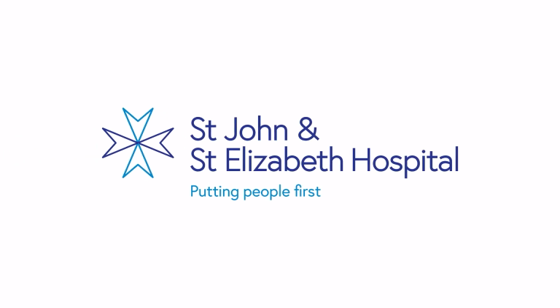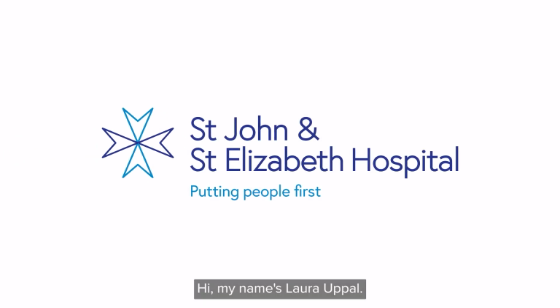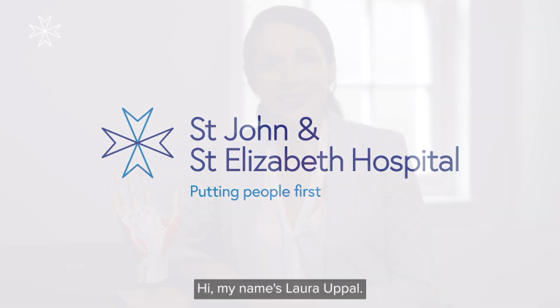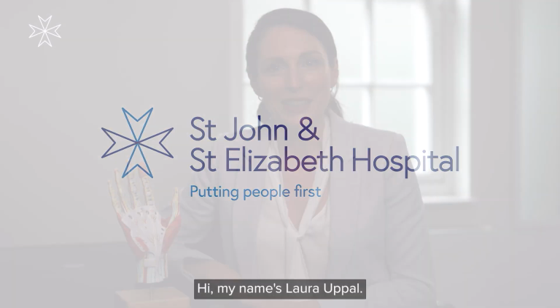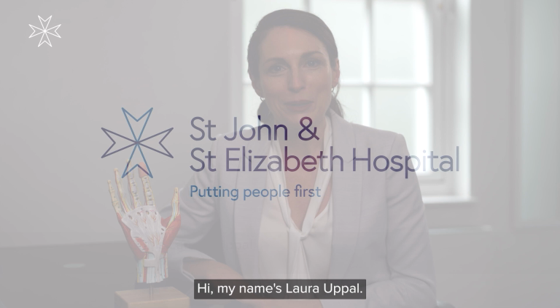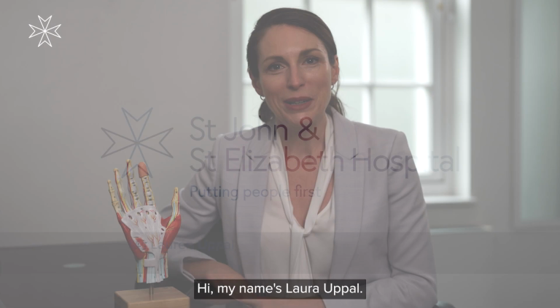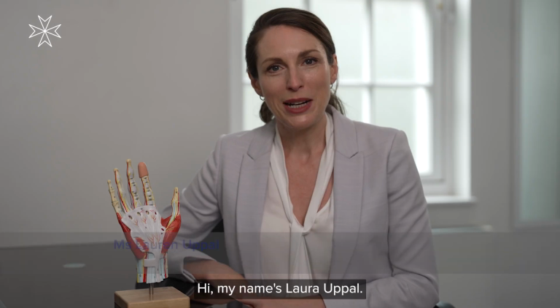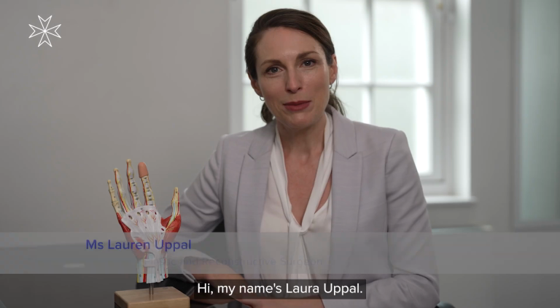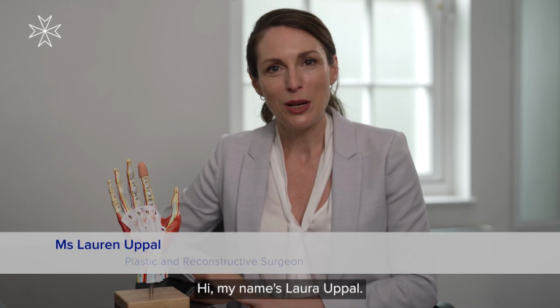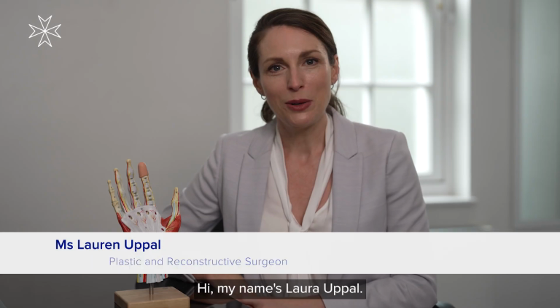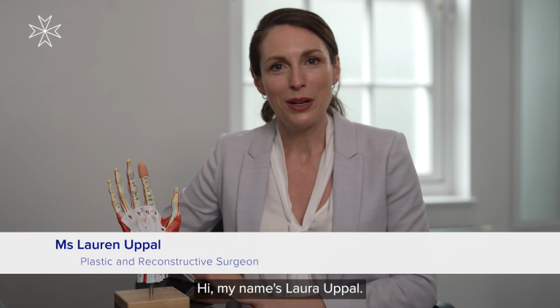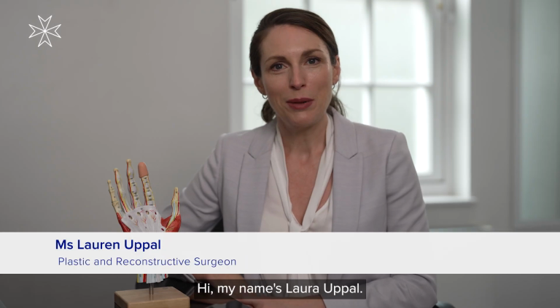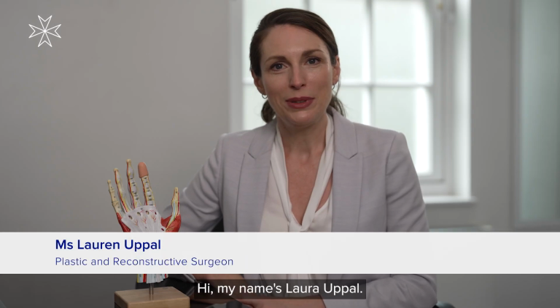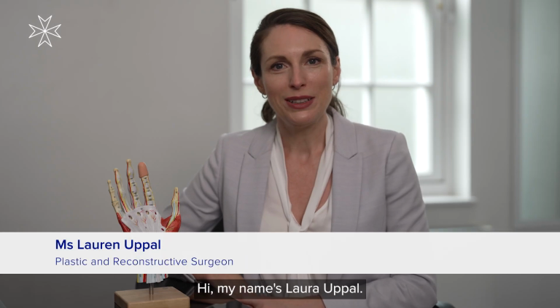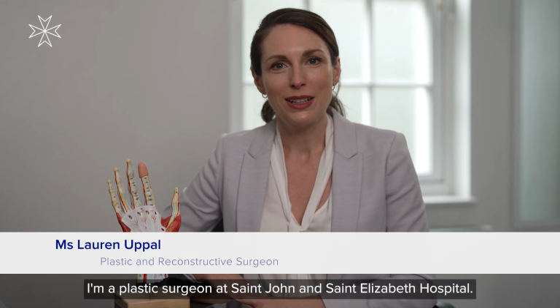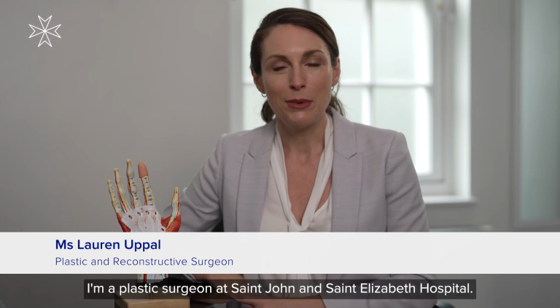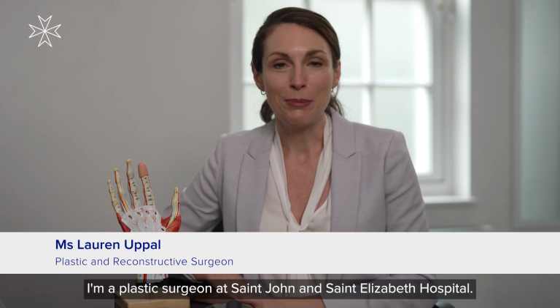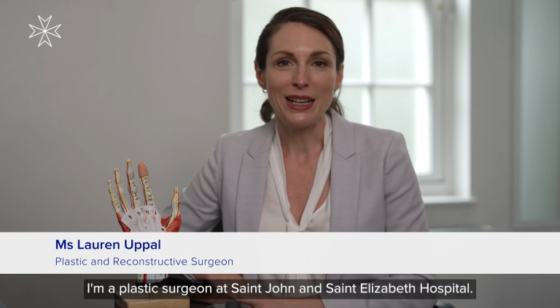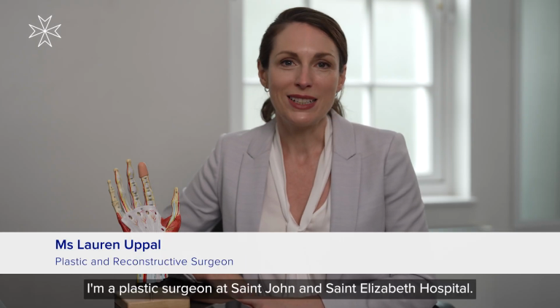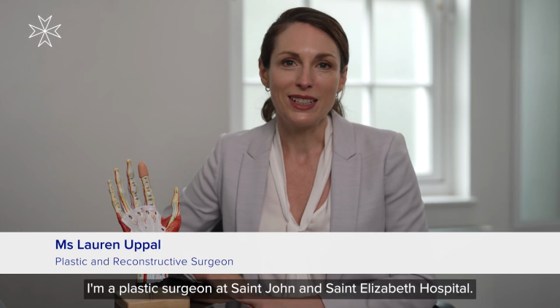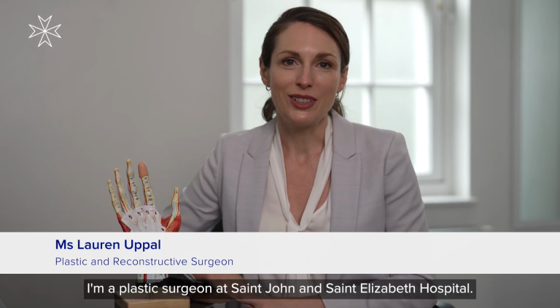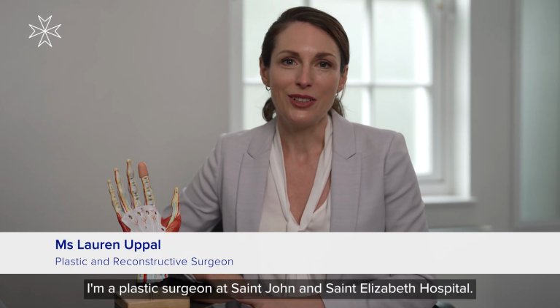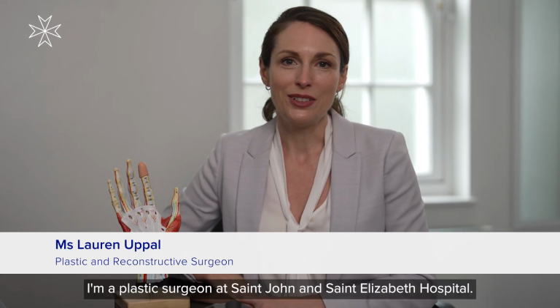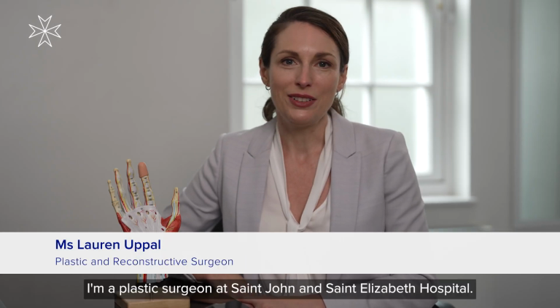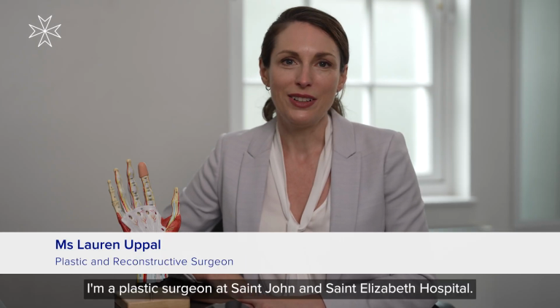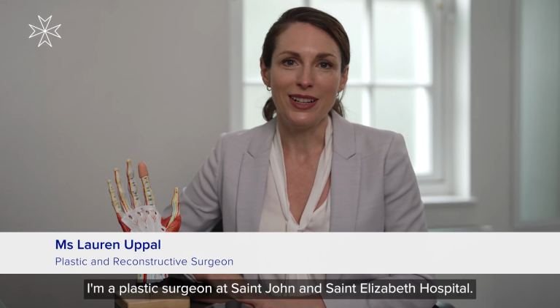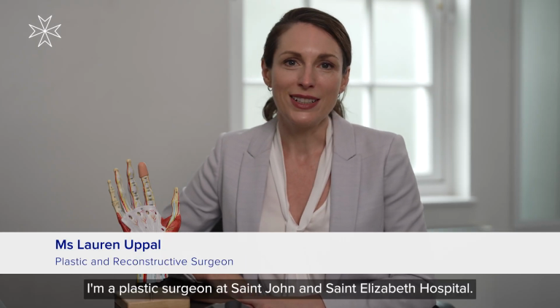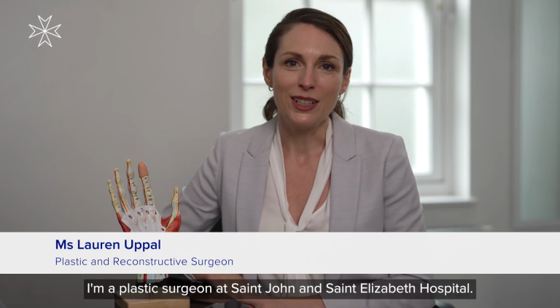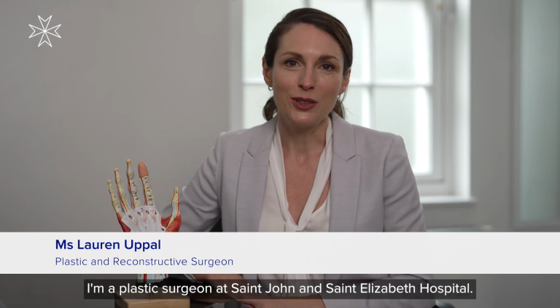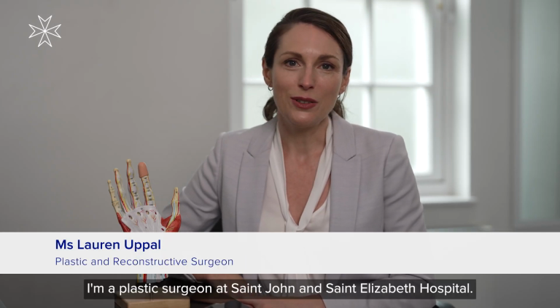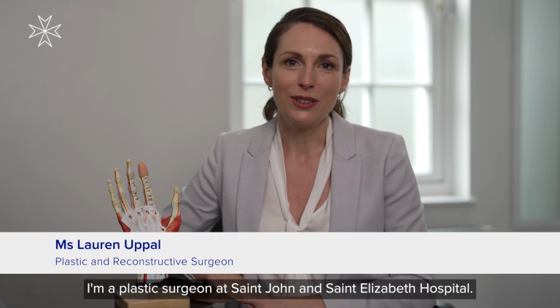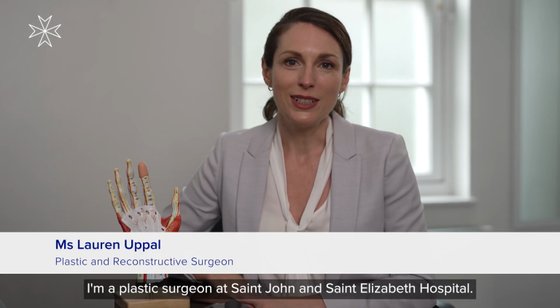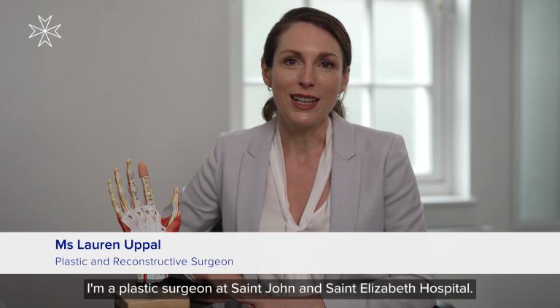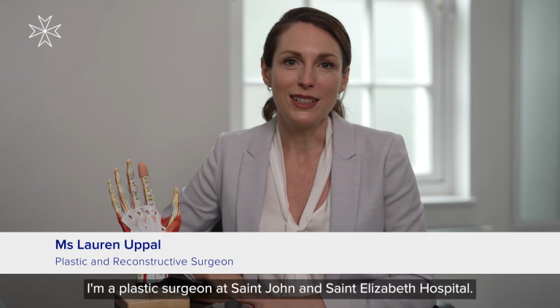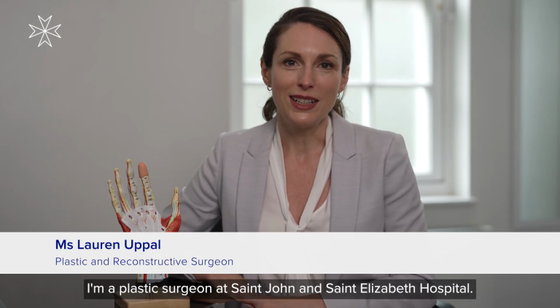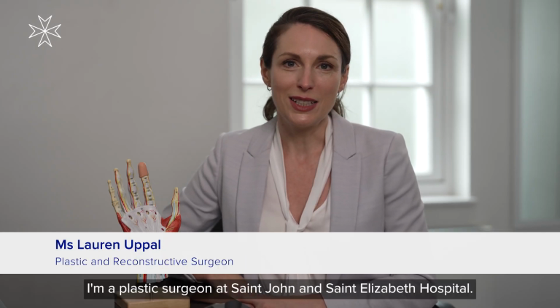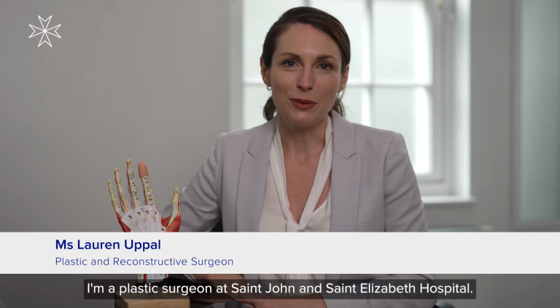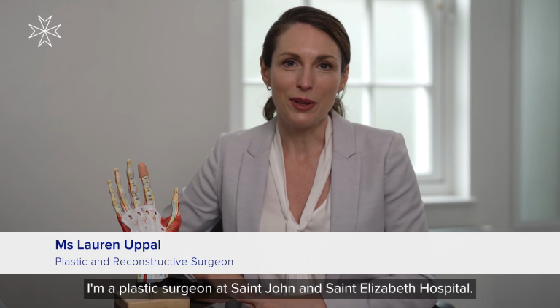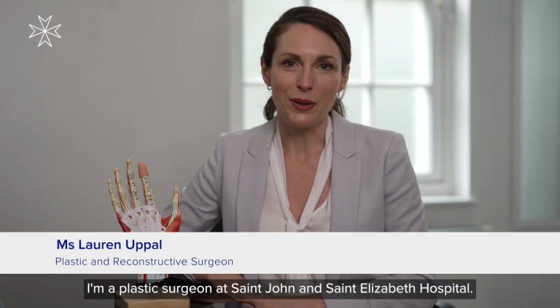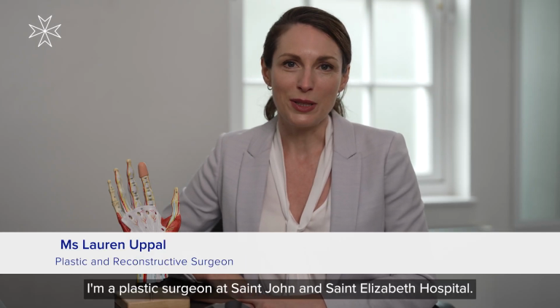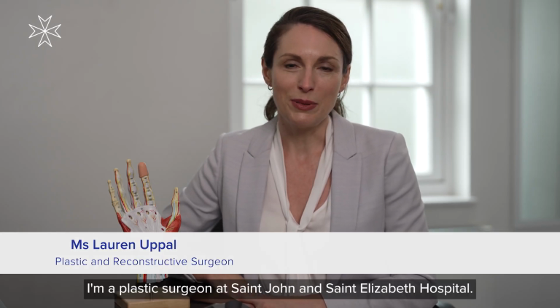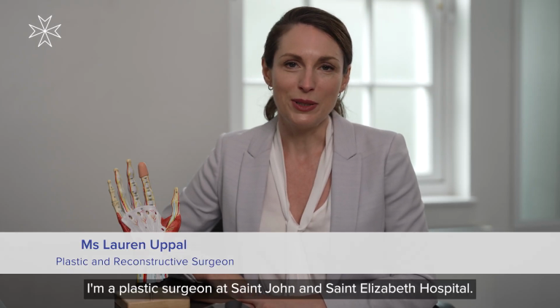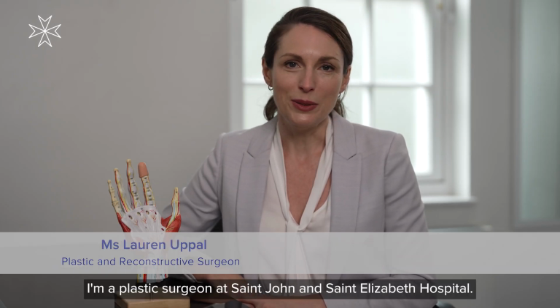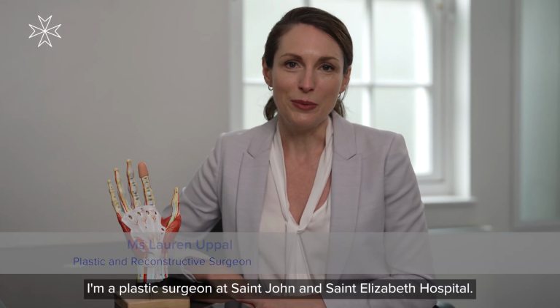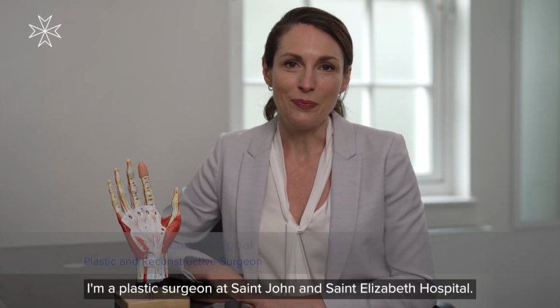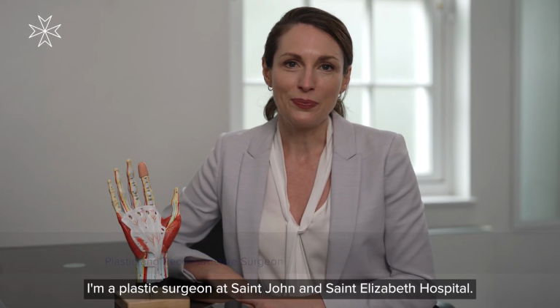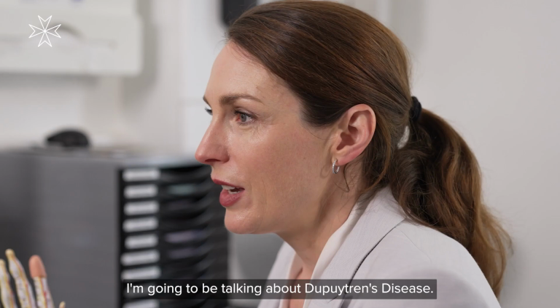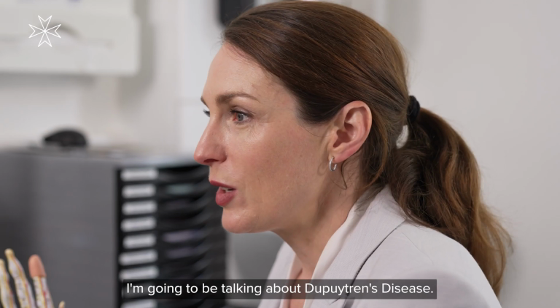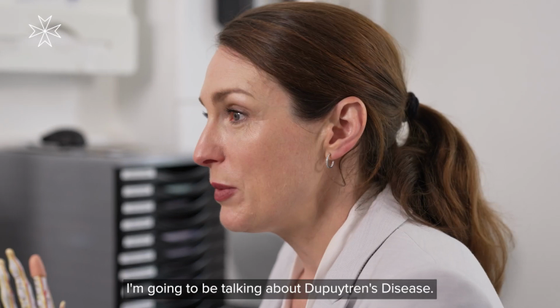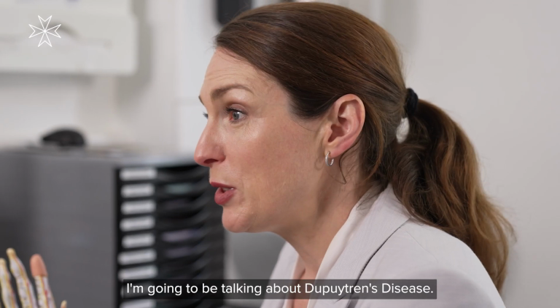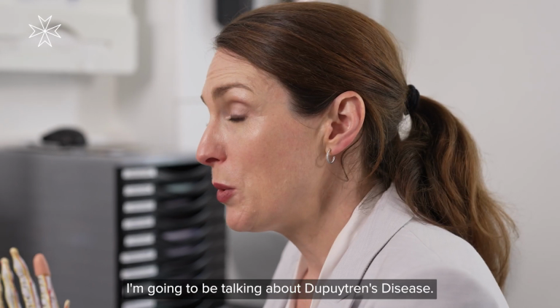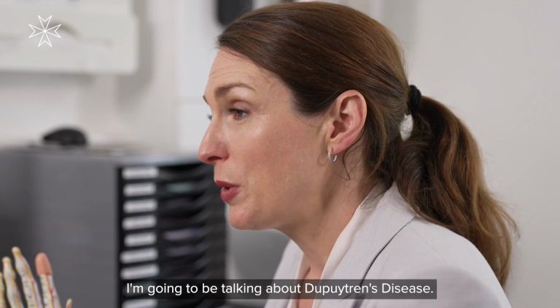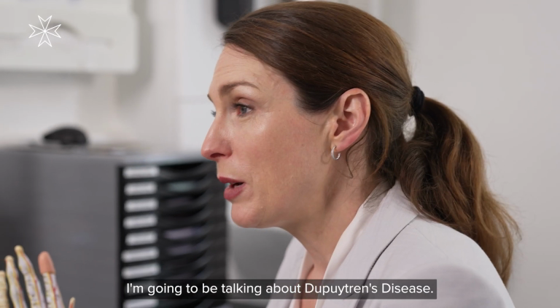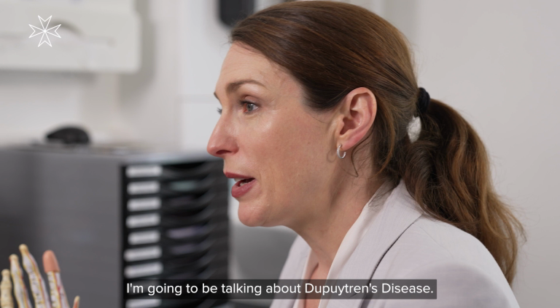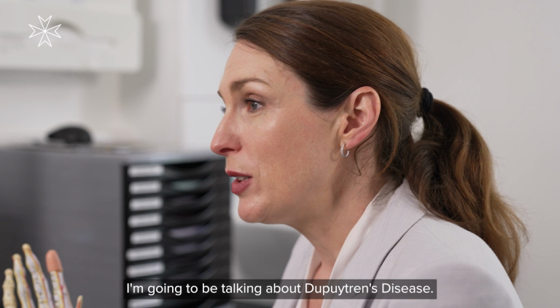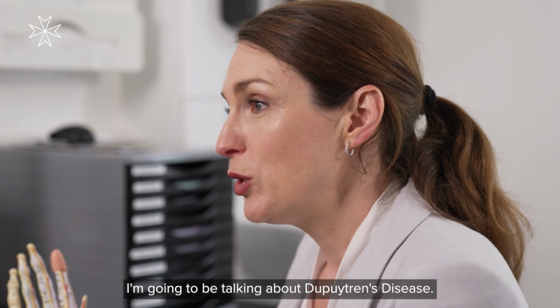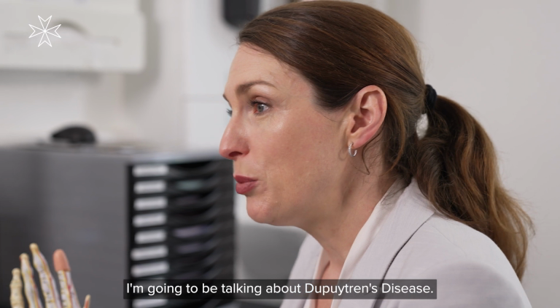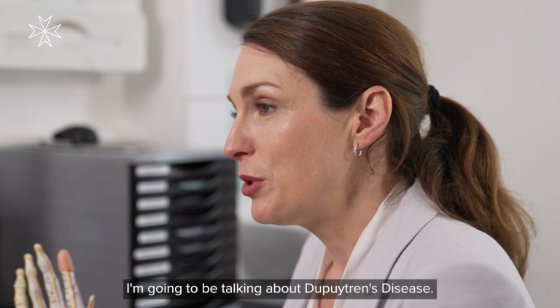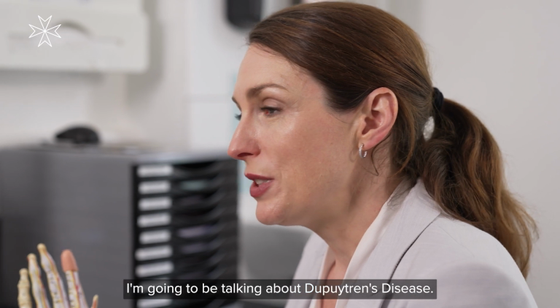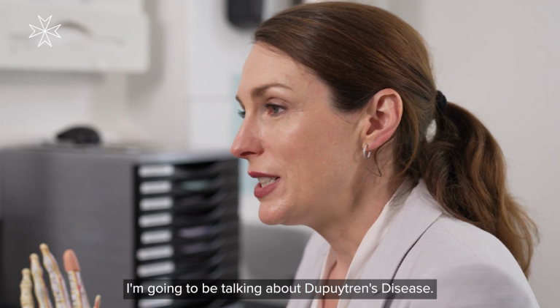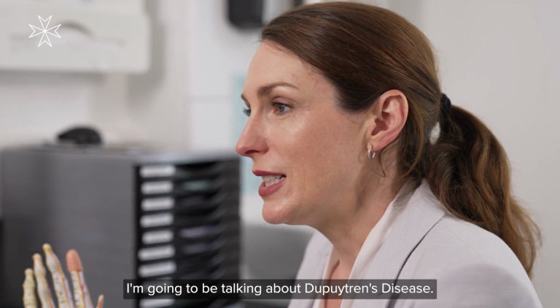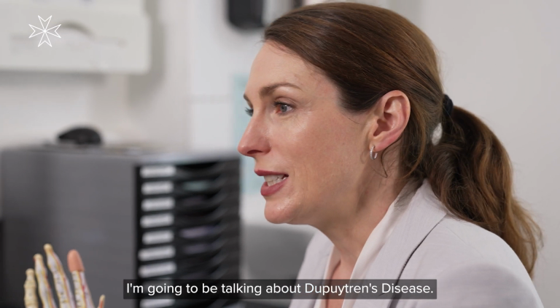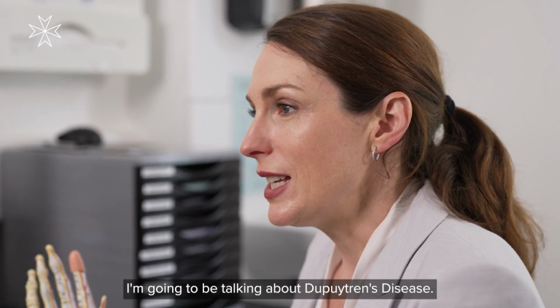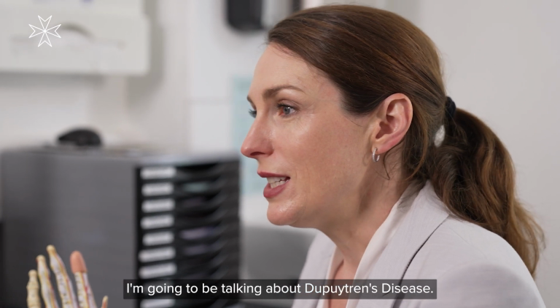Hi, my name is Laura Nuppel. I'm a plastic surgeon at St. John and St. Elizabeth Hospital. I'm going to be talking about Dupuytren's disease.